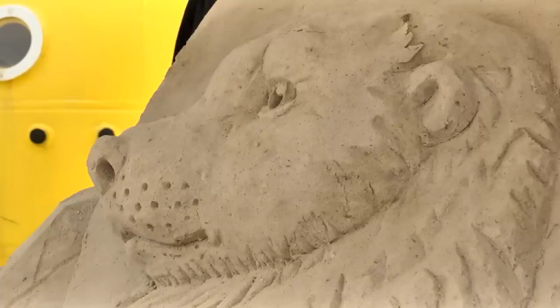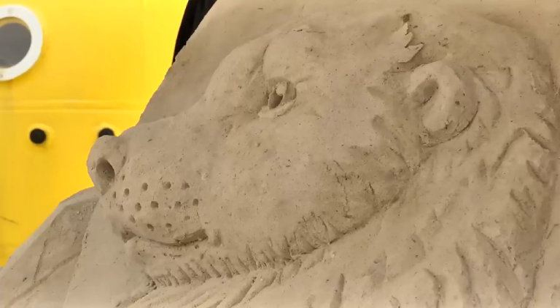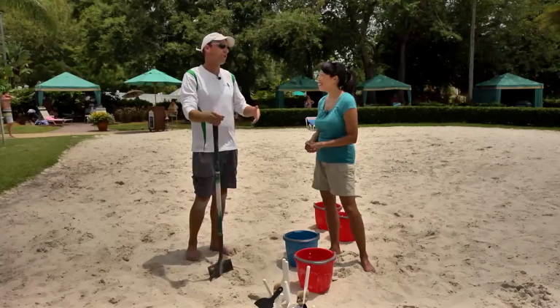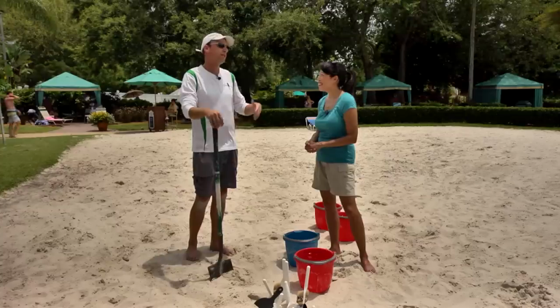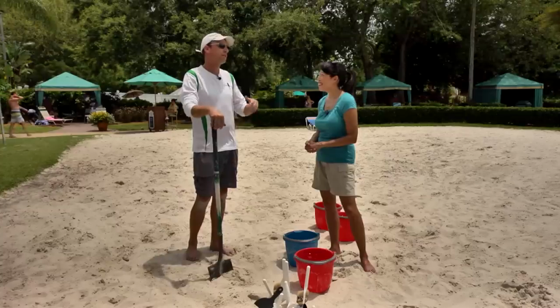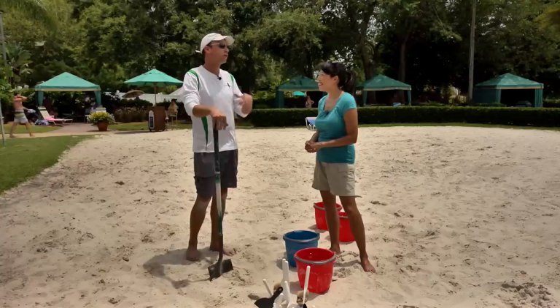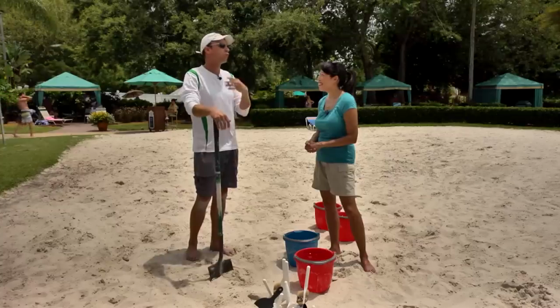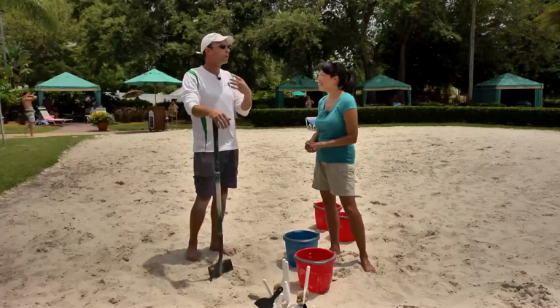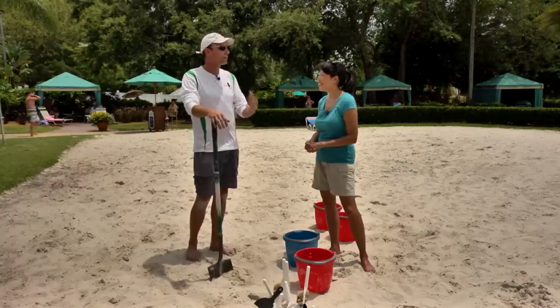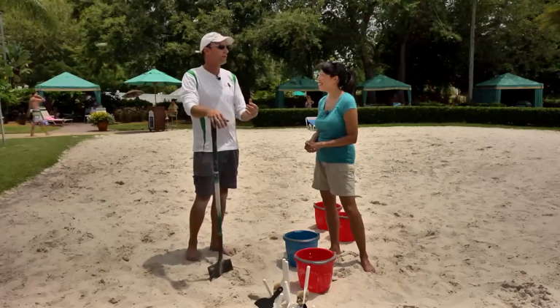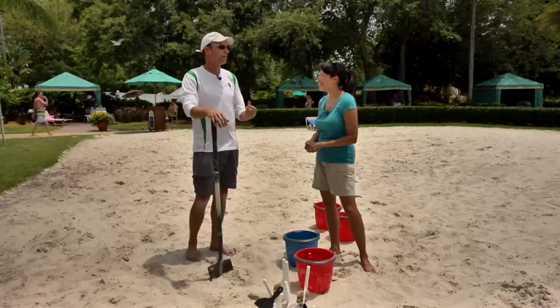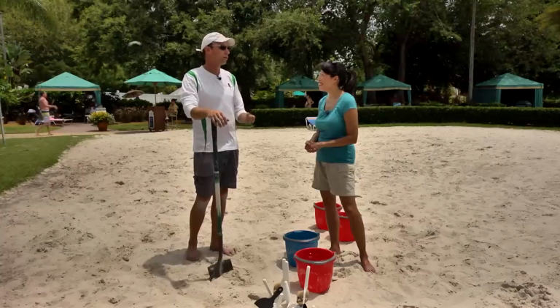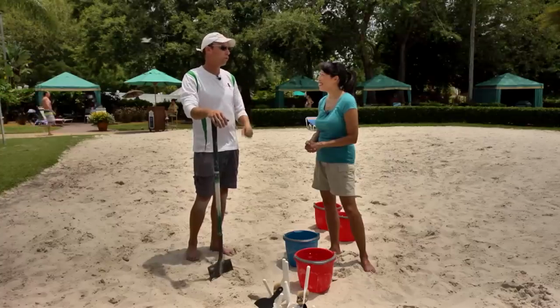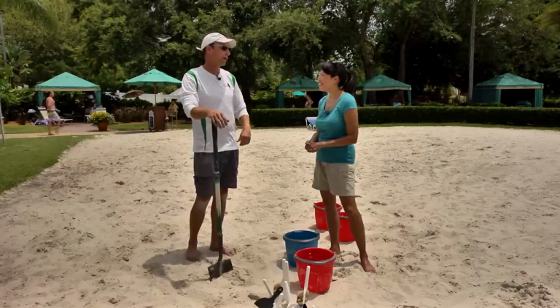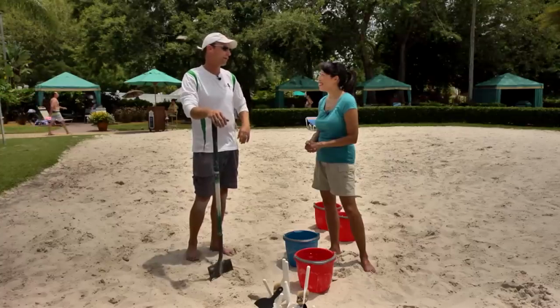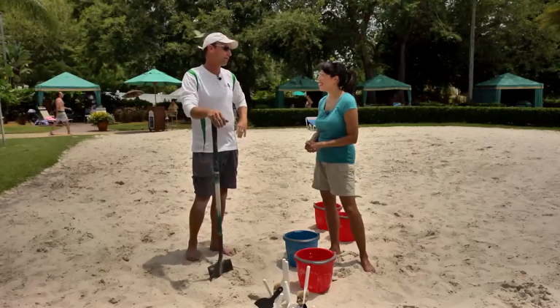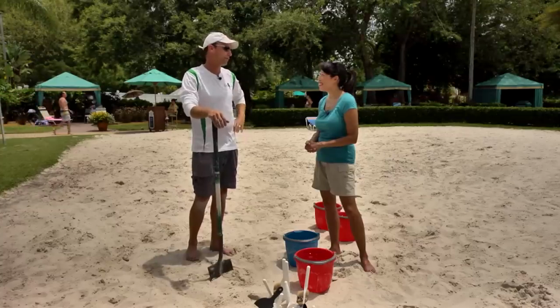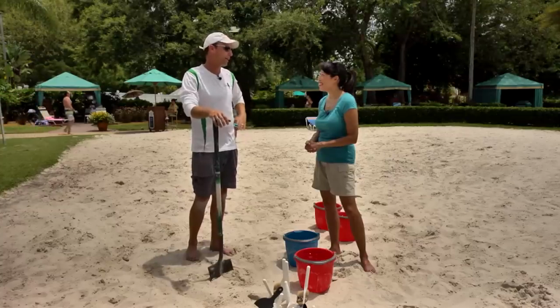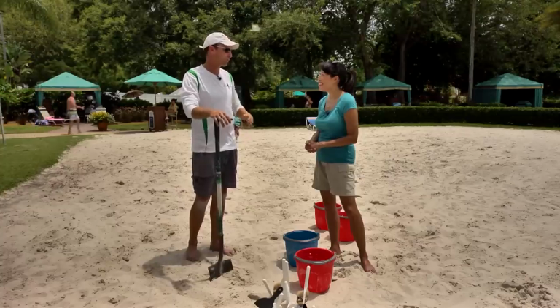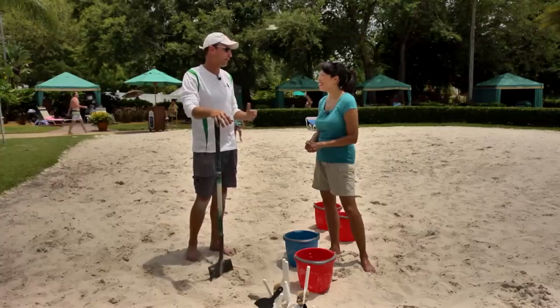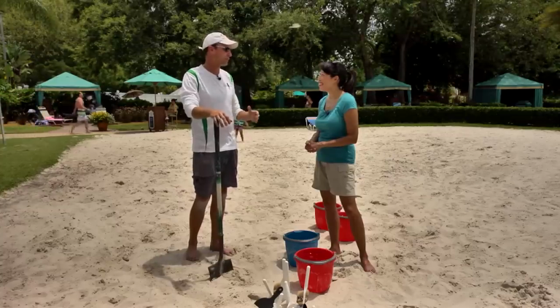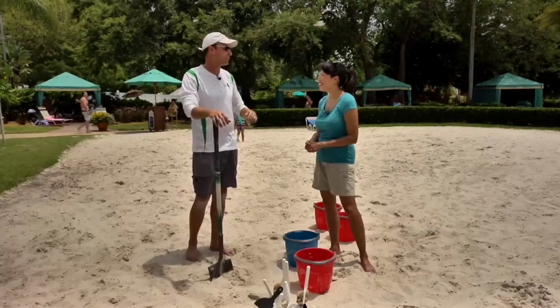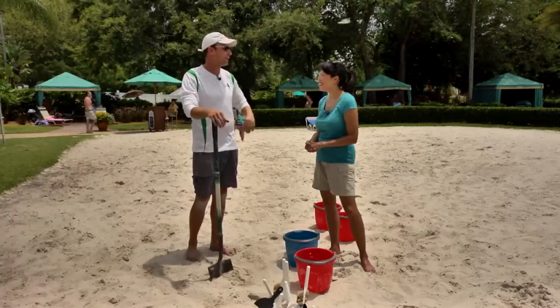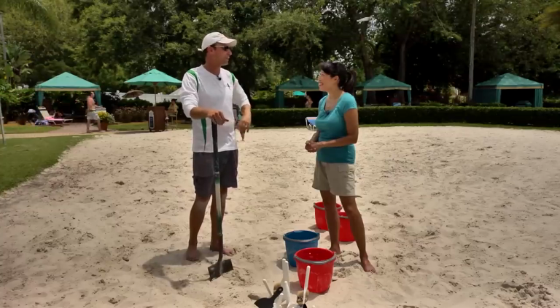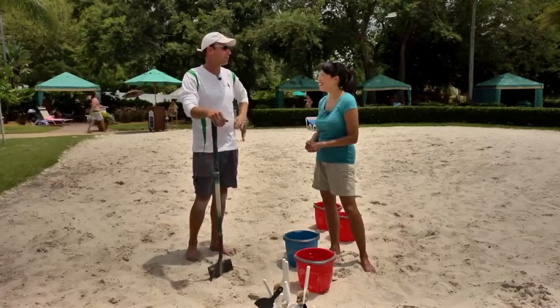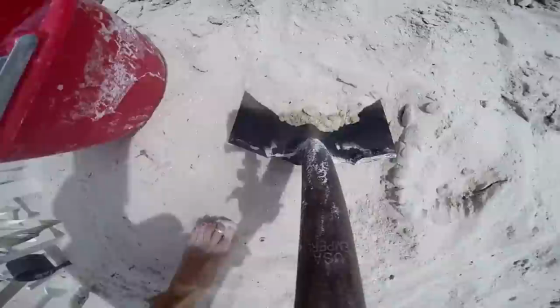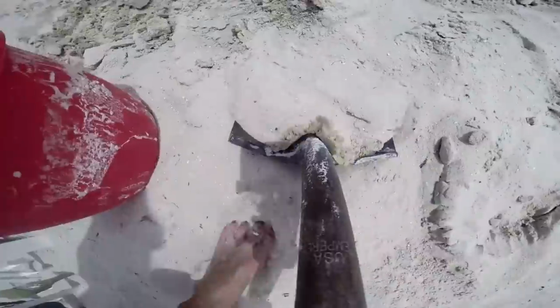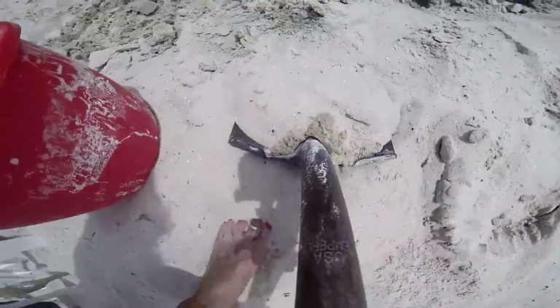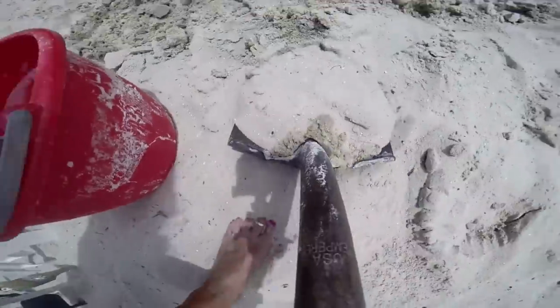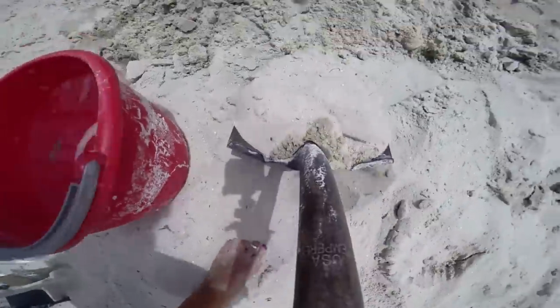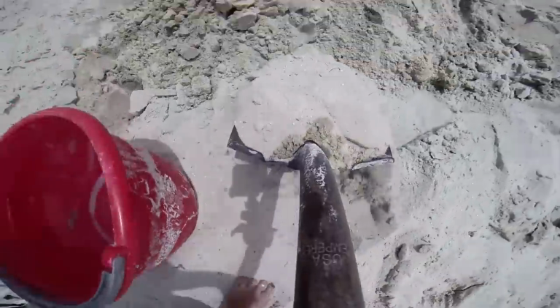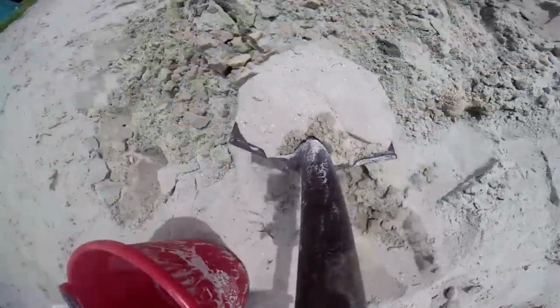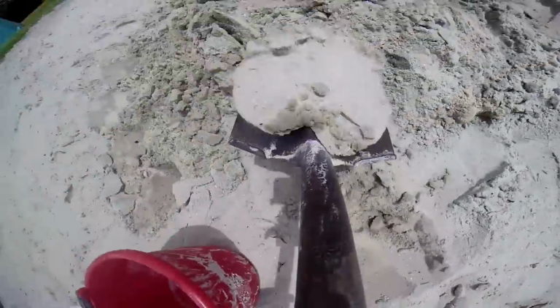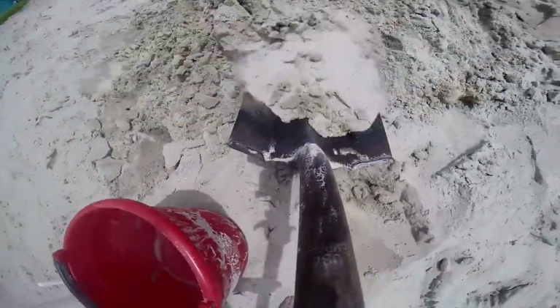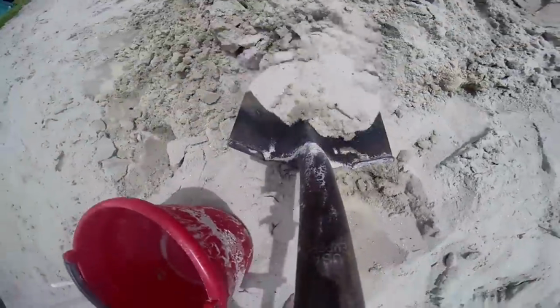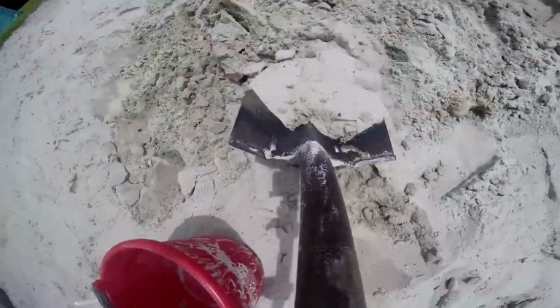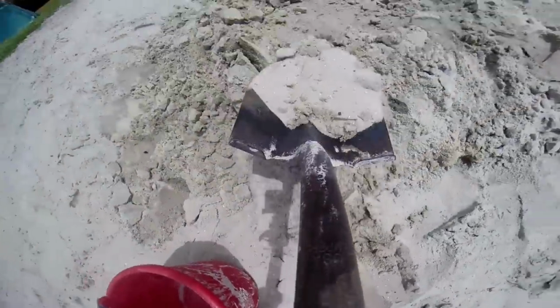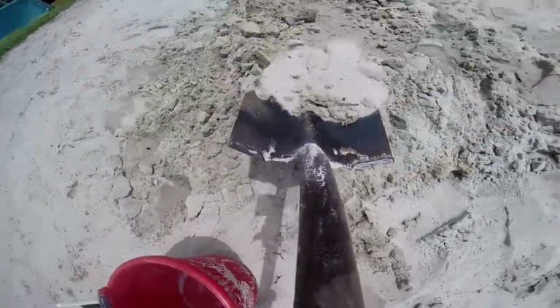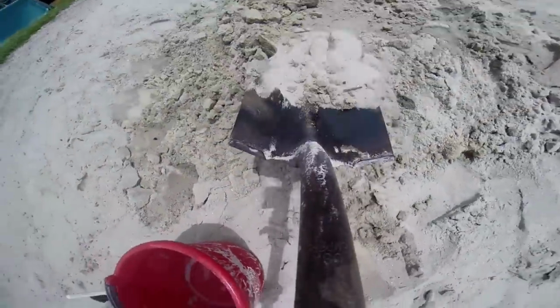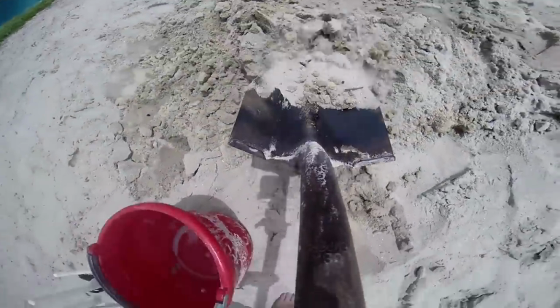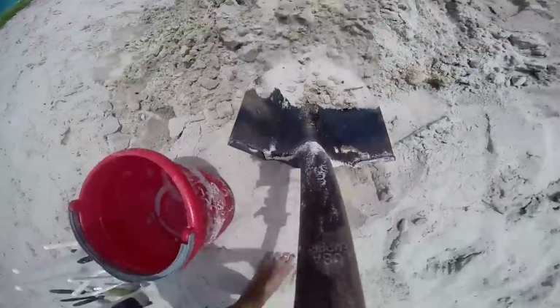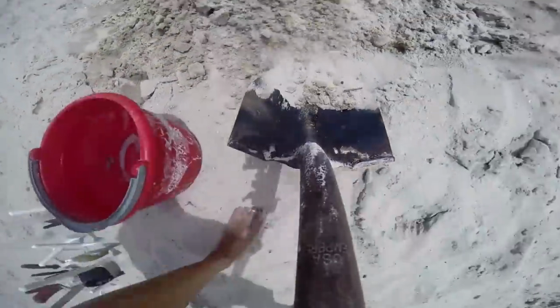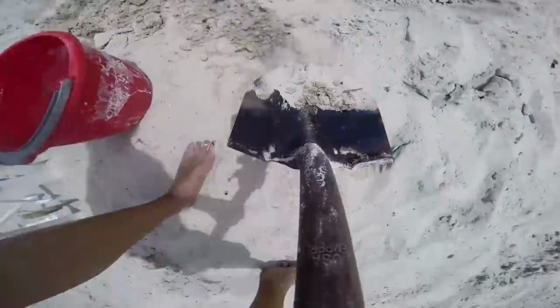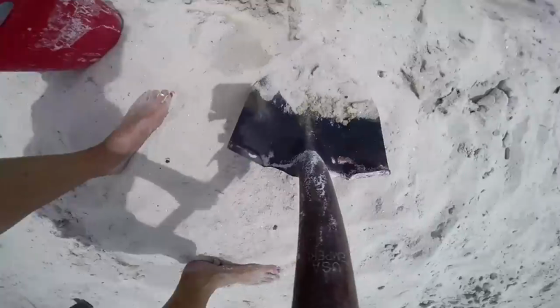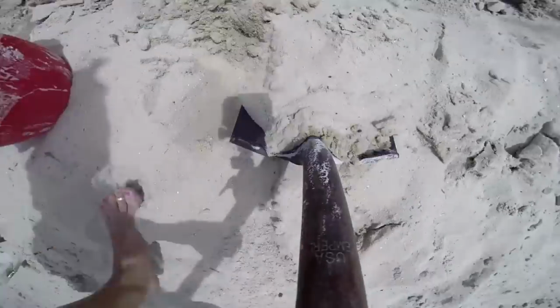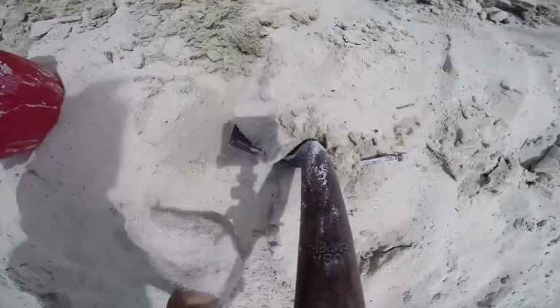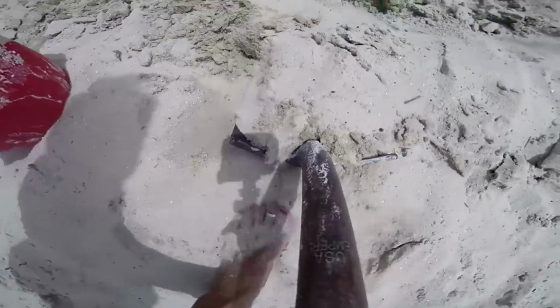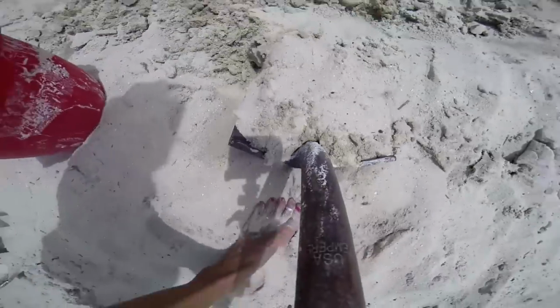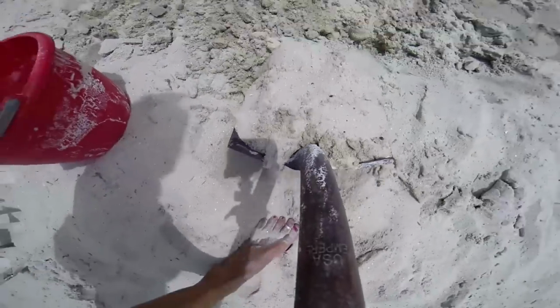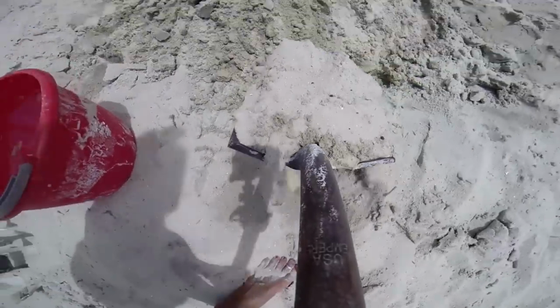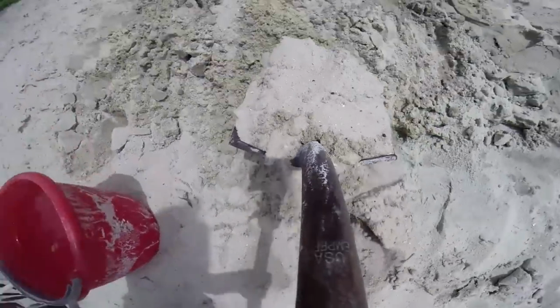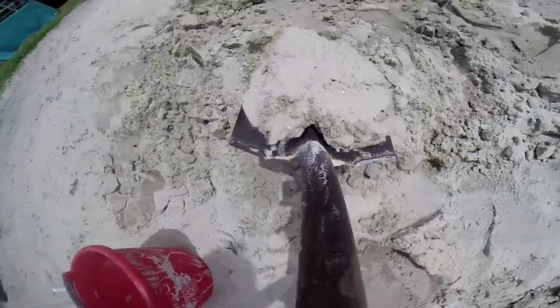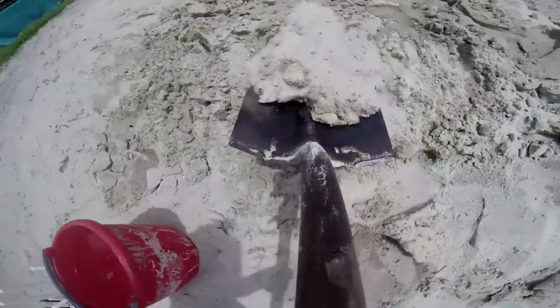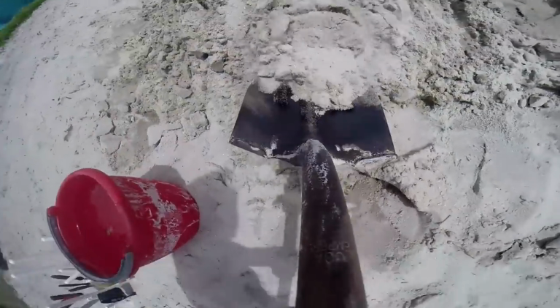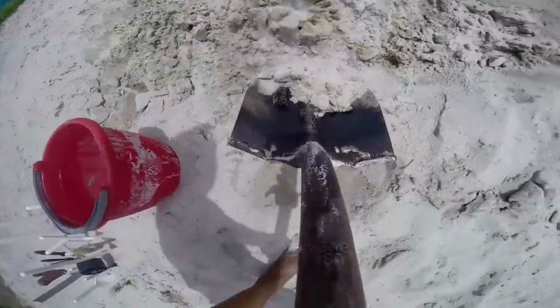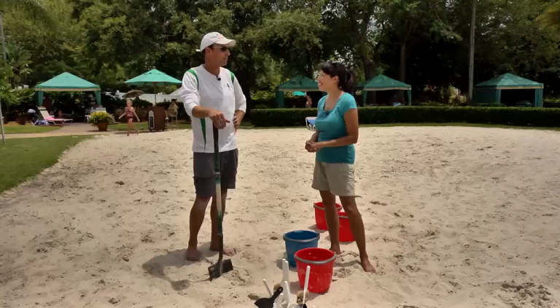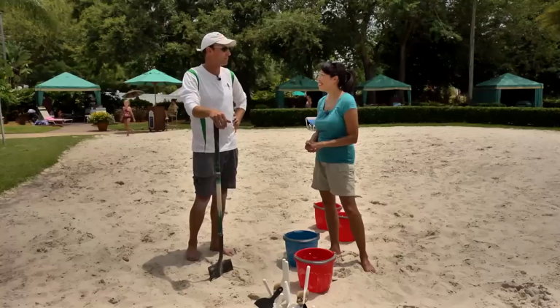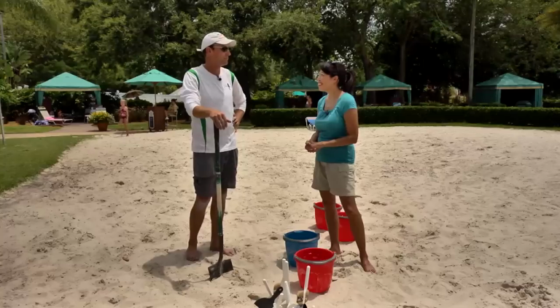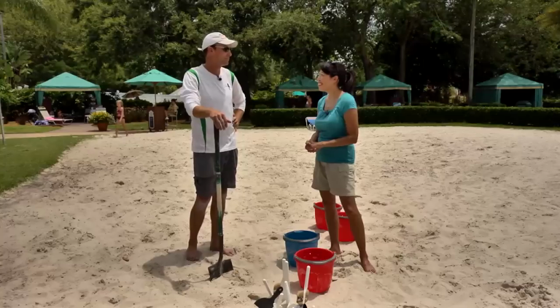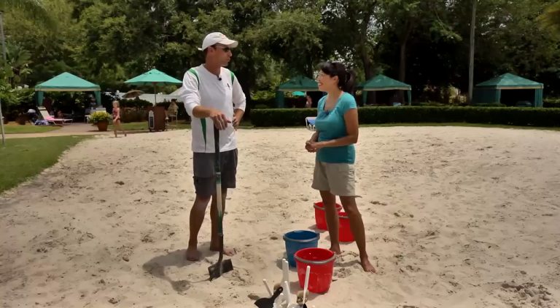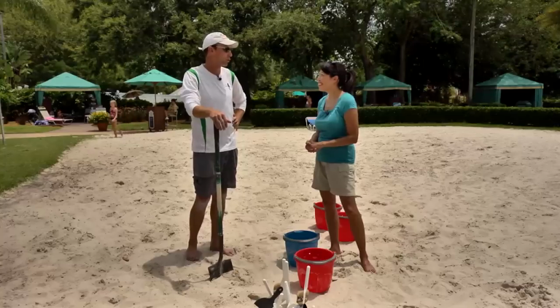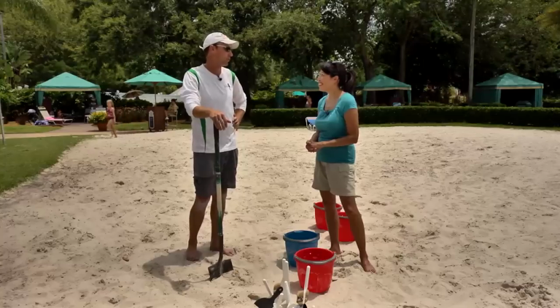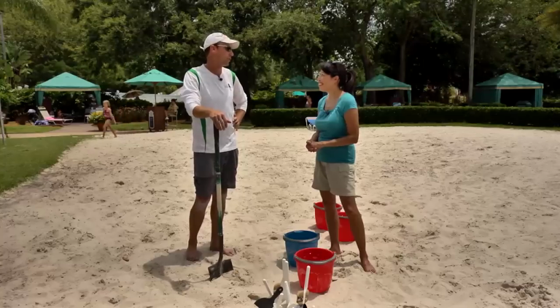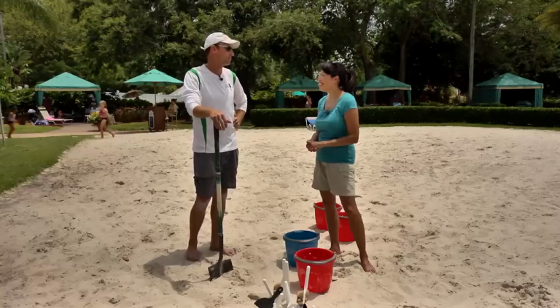It's a fun, really quick, fast-paced medium where you create stuff in a matter of hours. You can create a work of art.